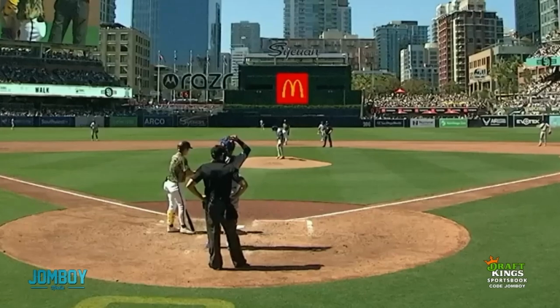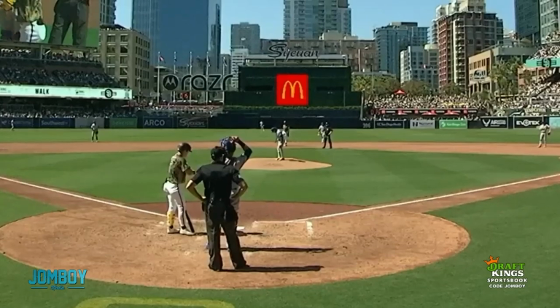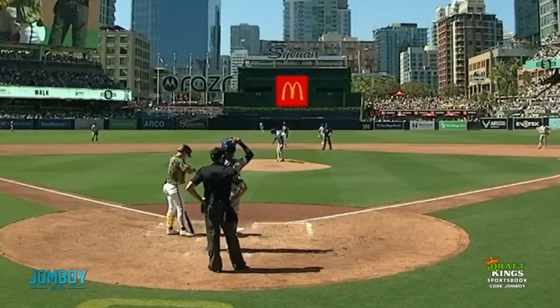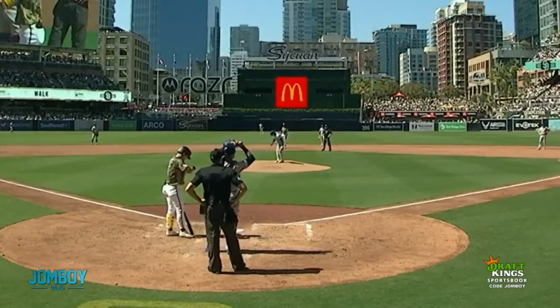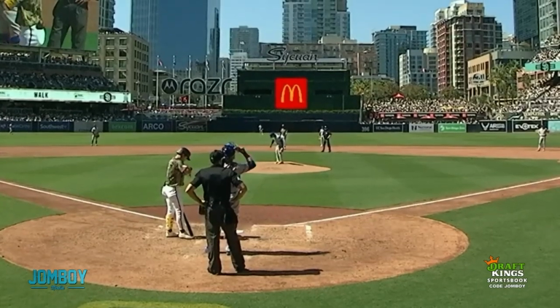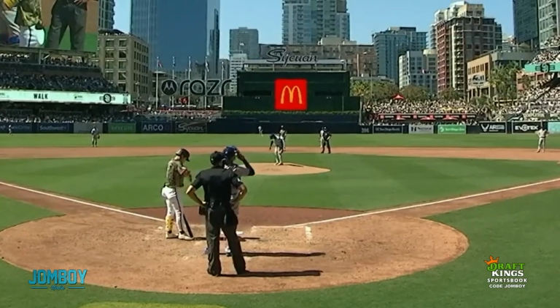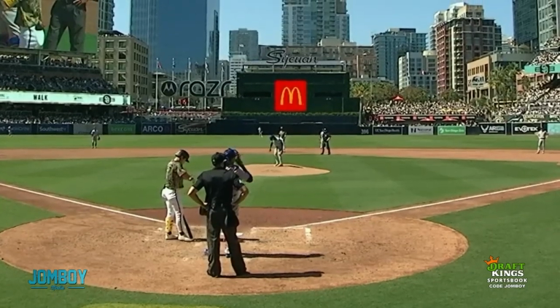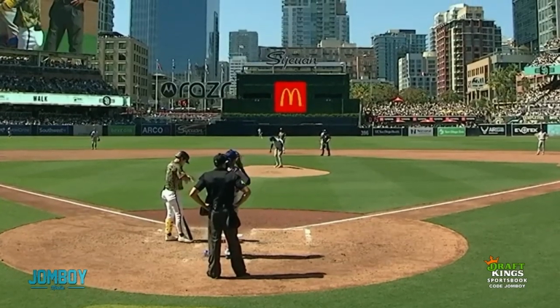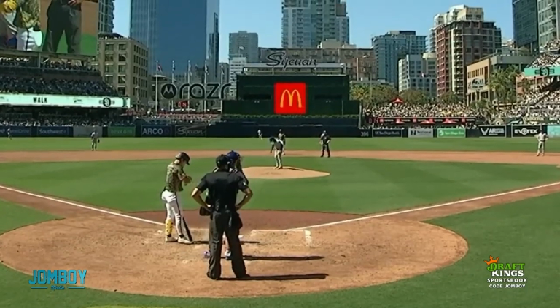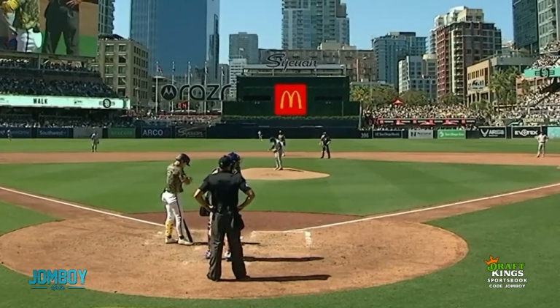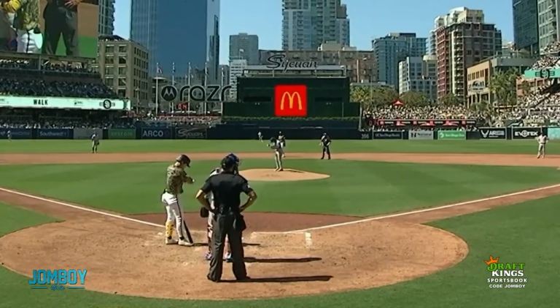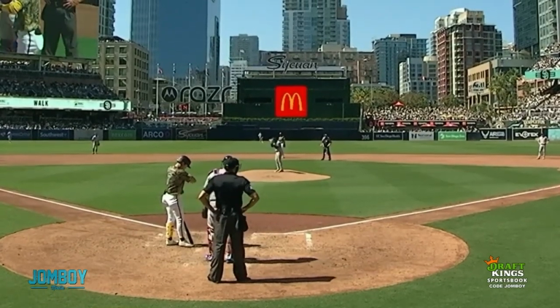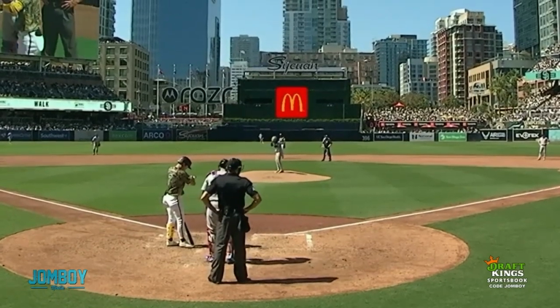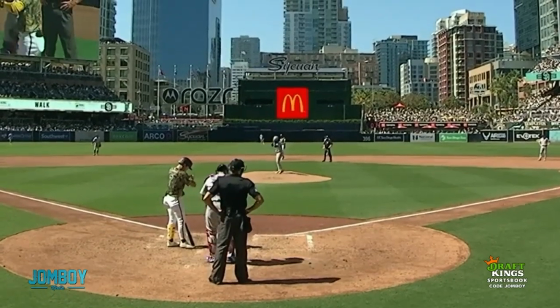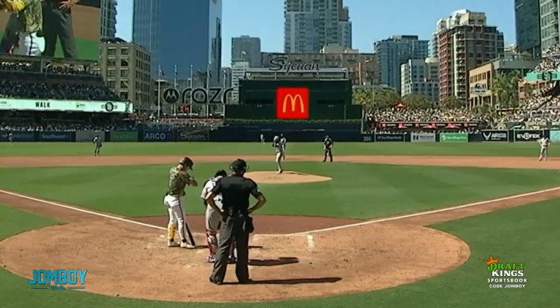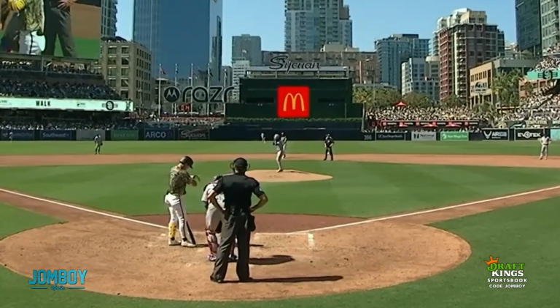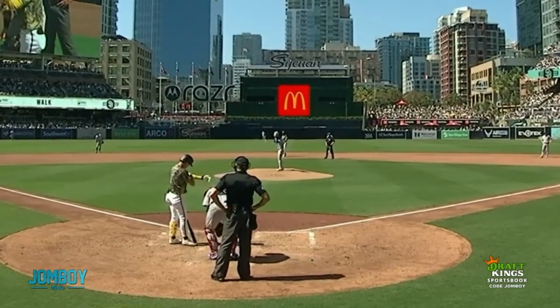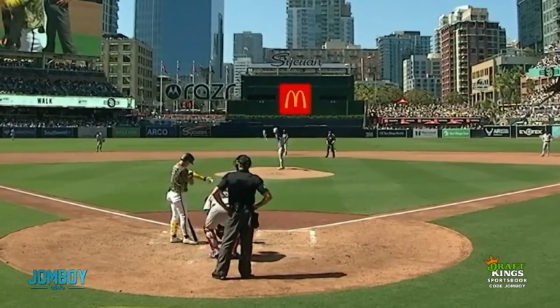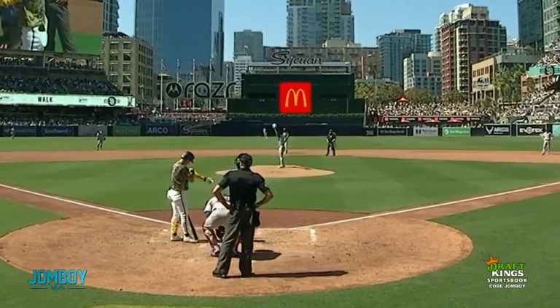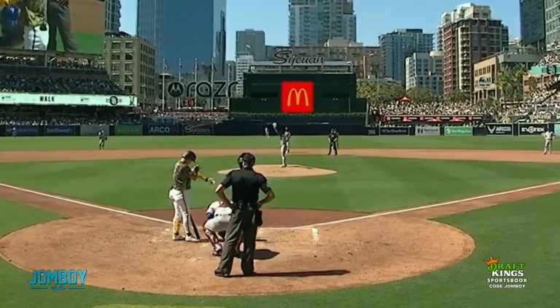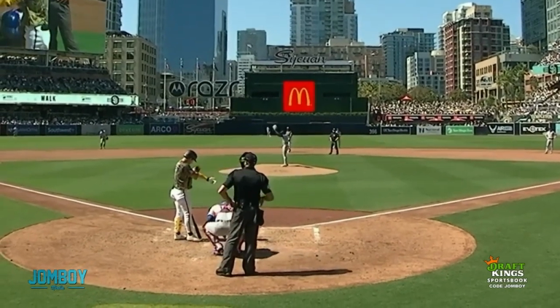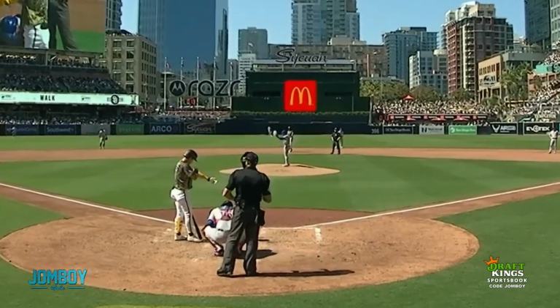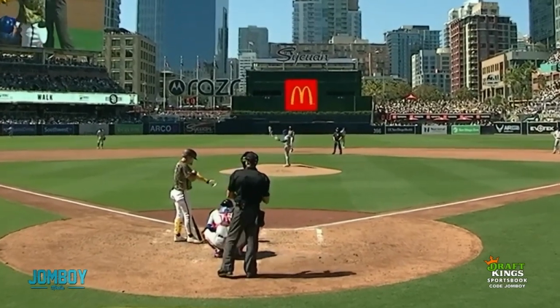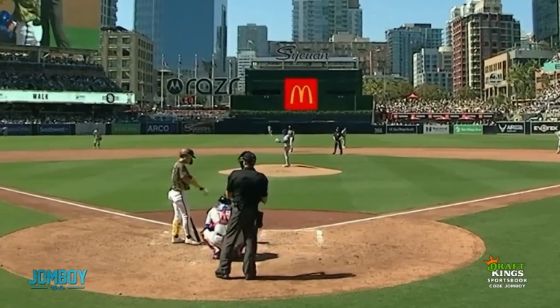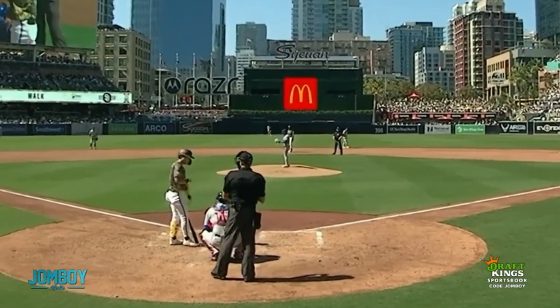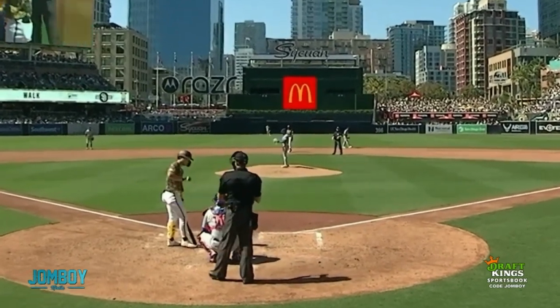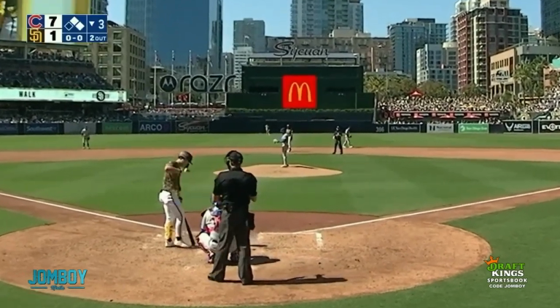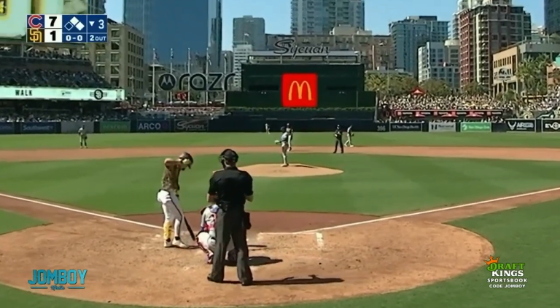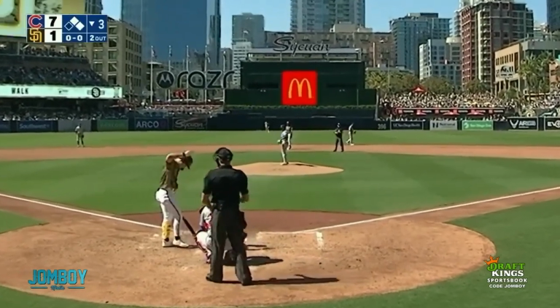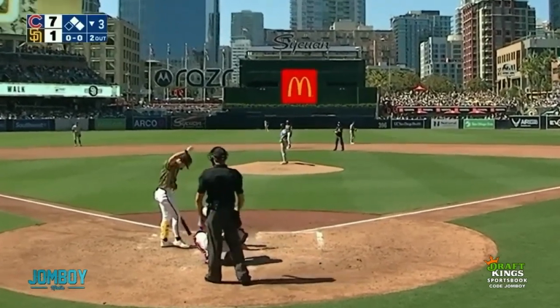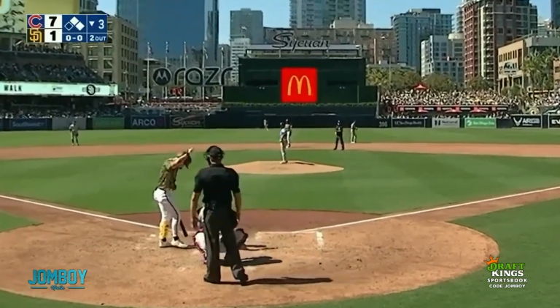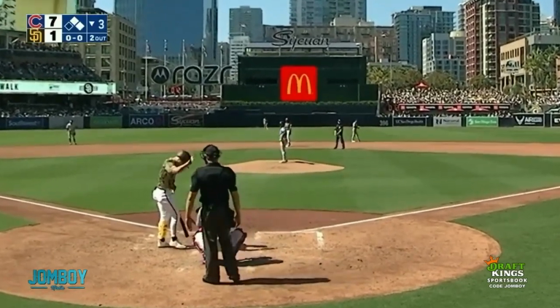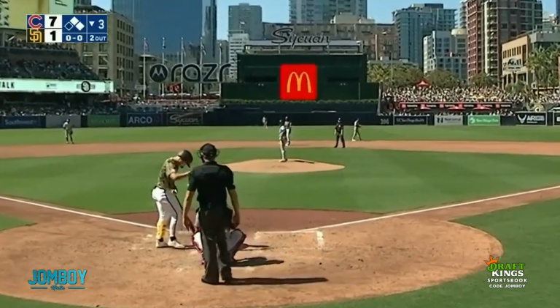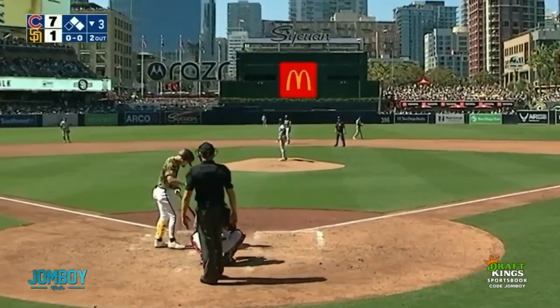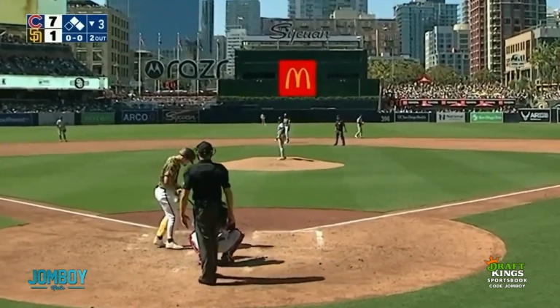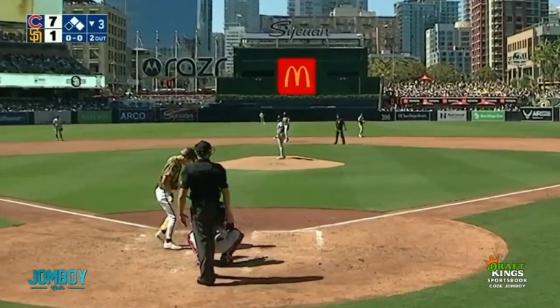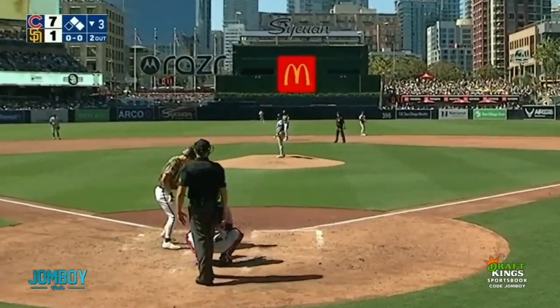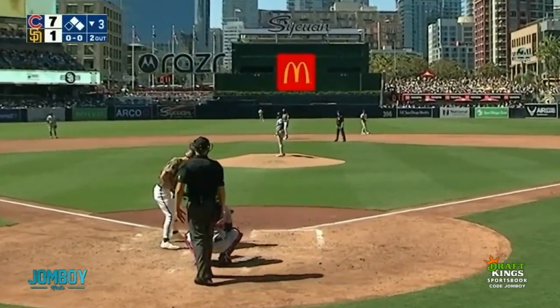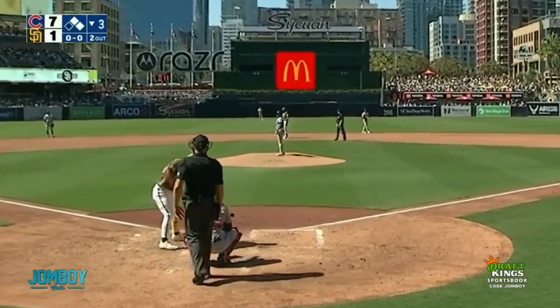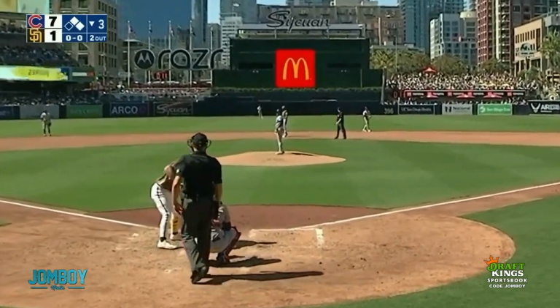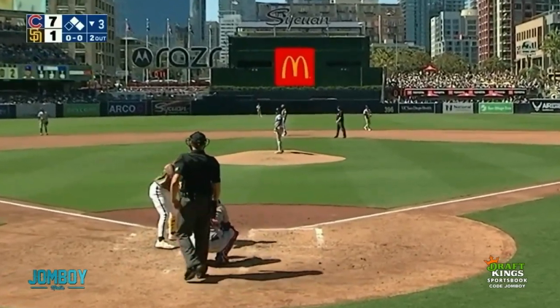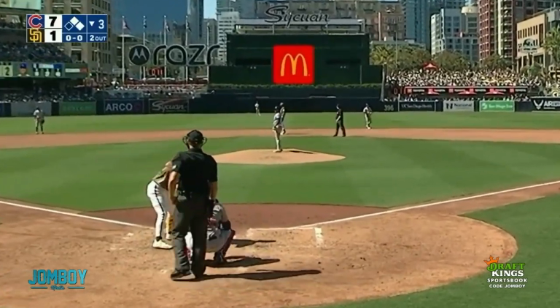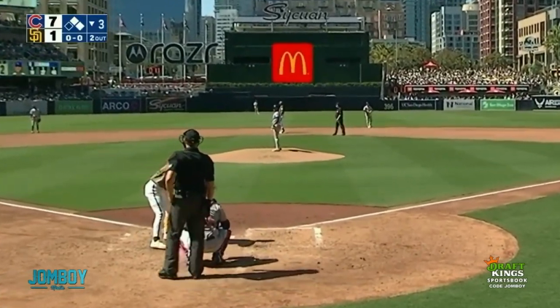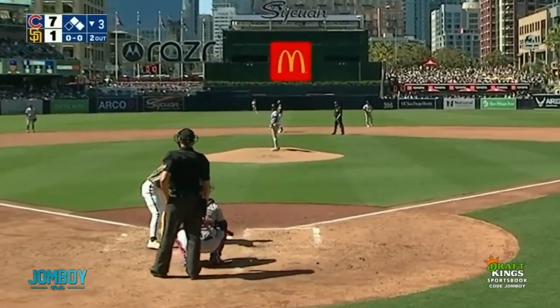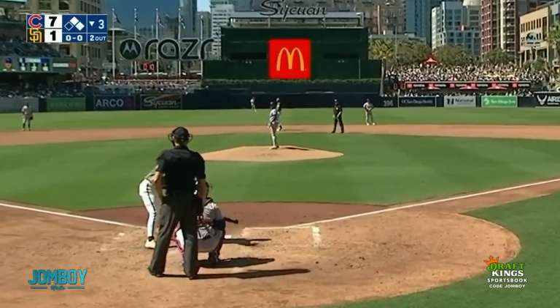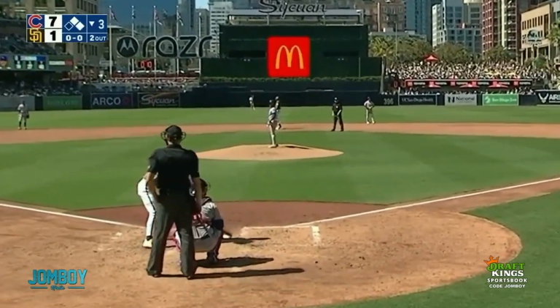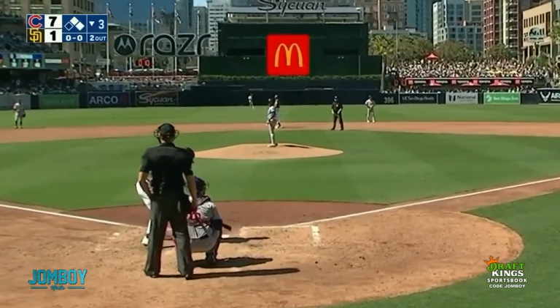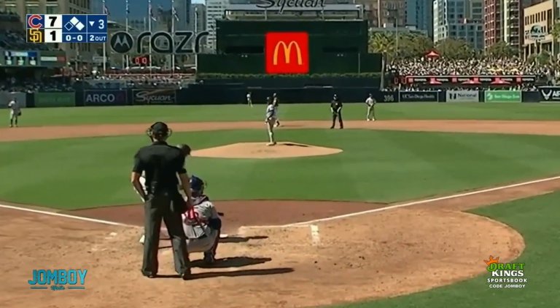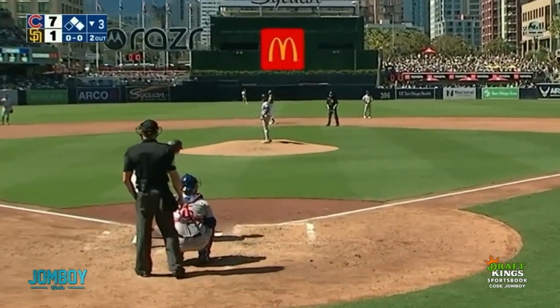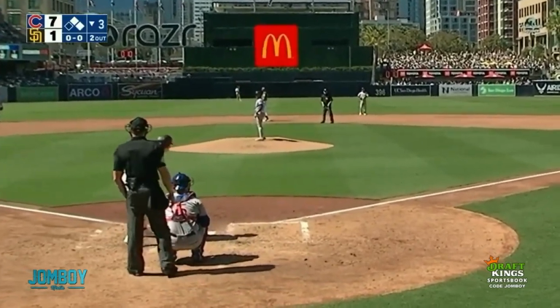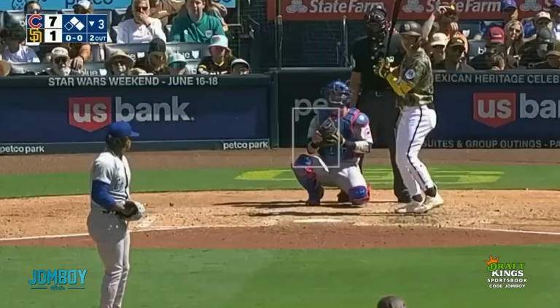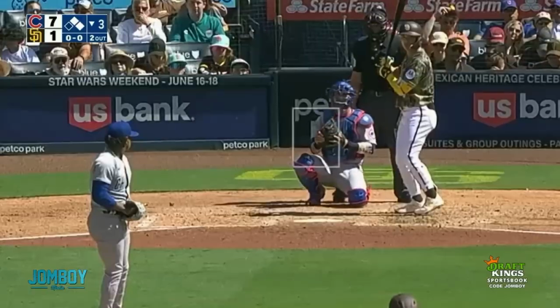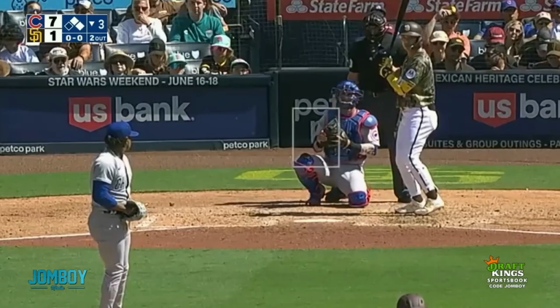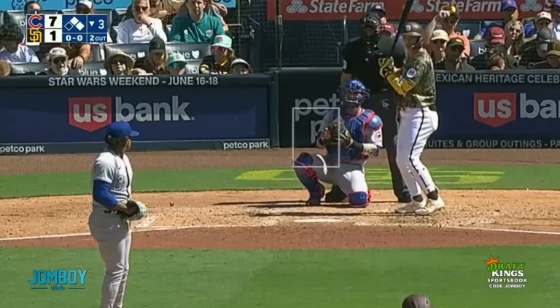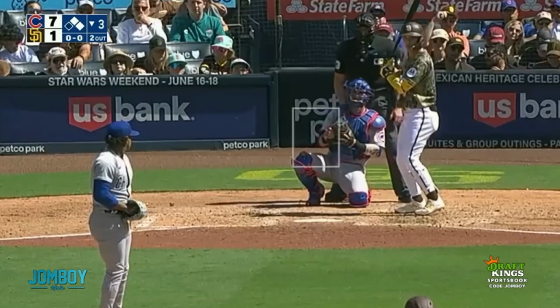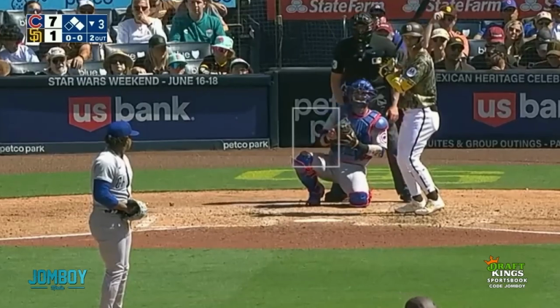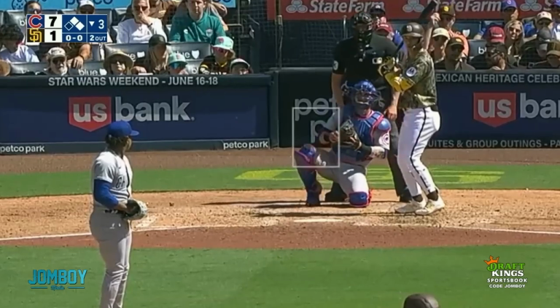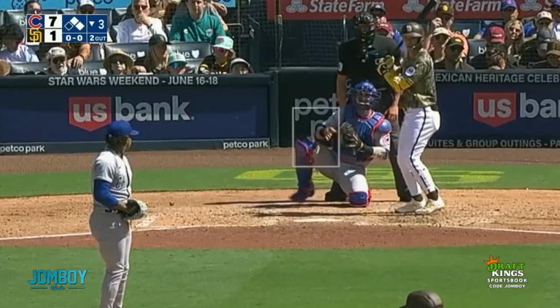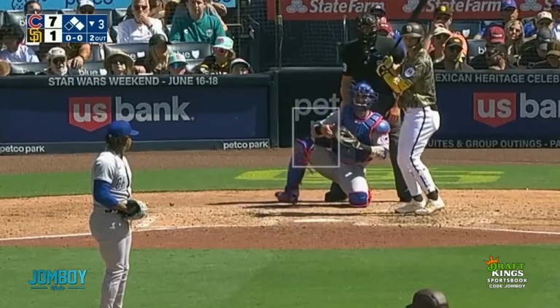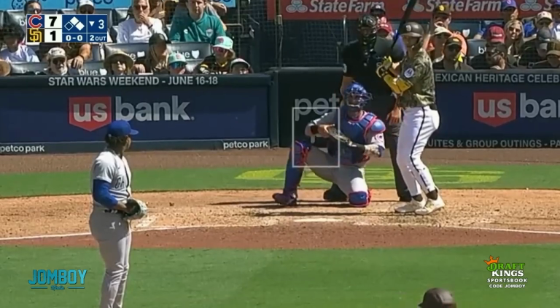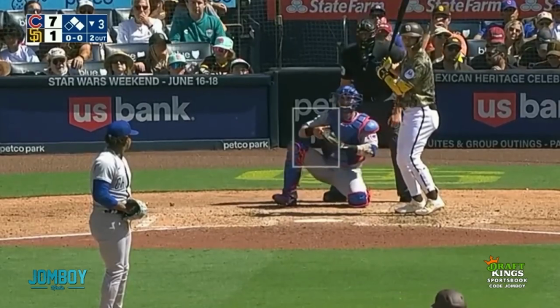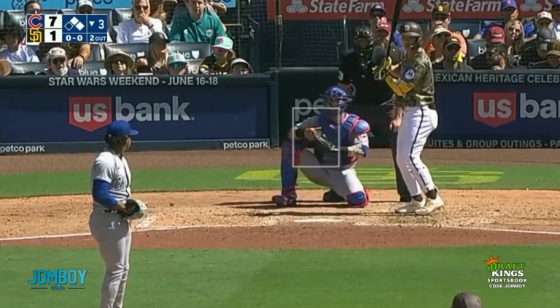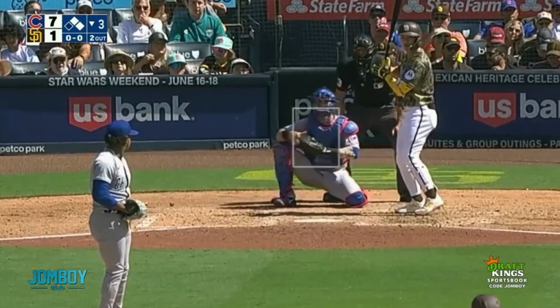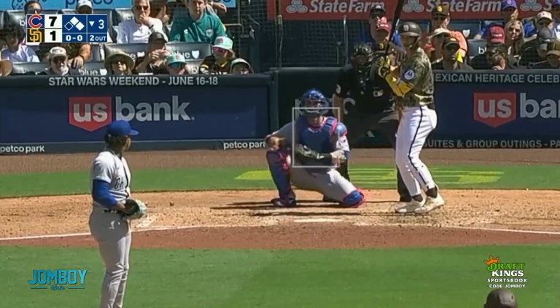This breakdown is brought to you by DraftKings. It's something that I haven't seen before — maybe I've seen it, but I forgot it, but I don't think I've seen it.